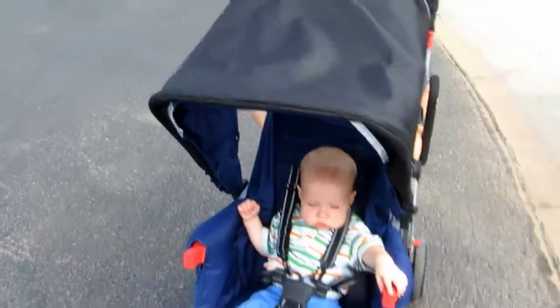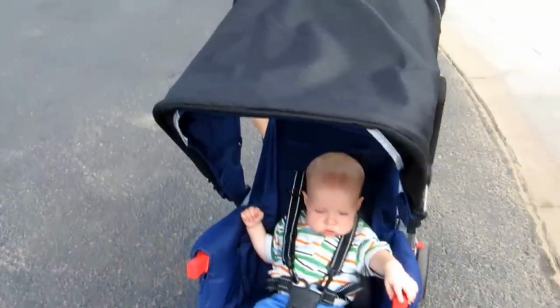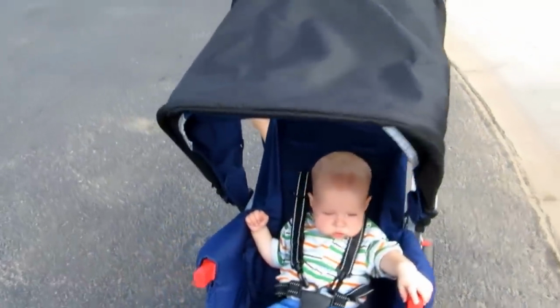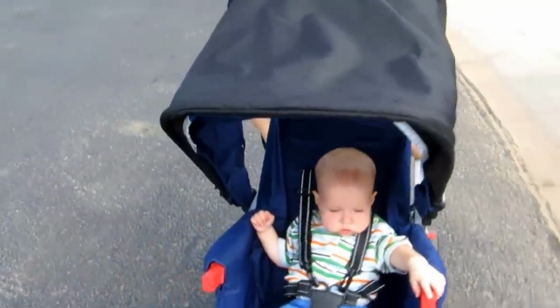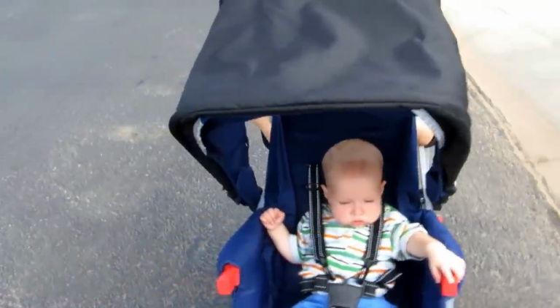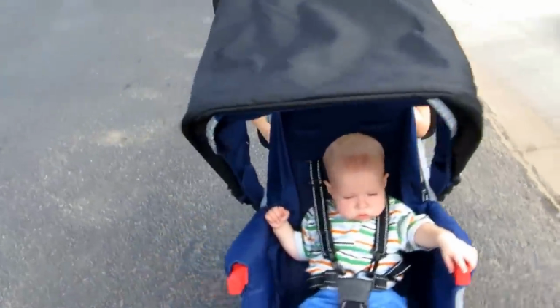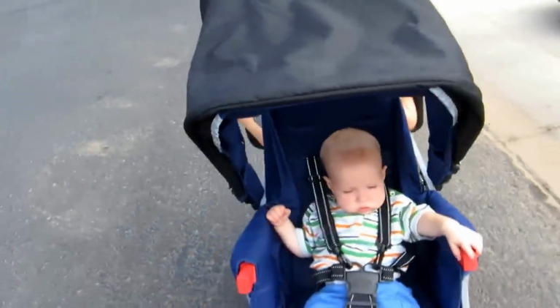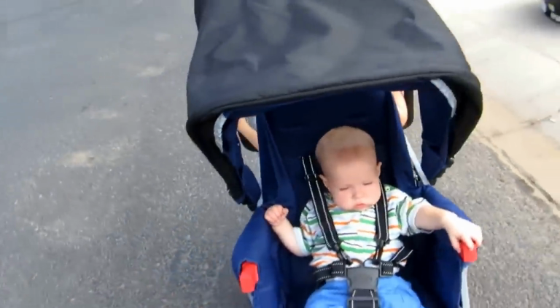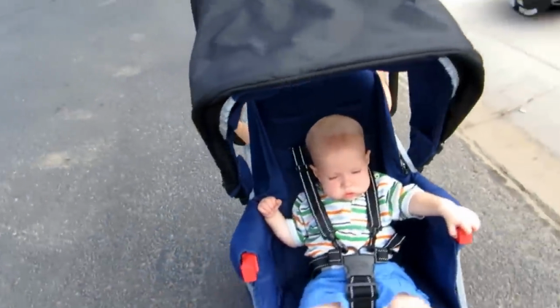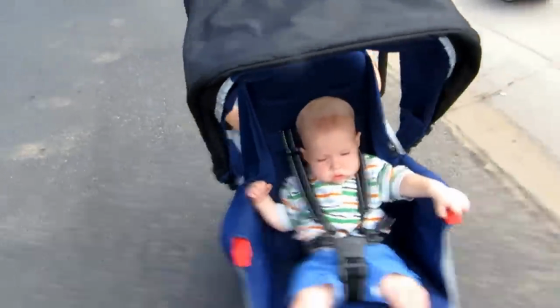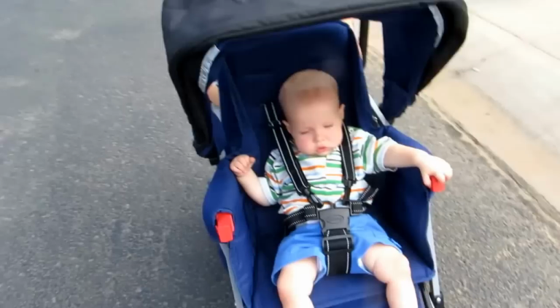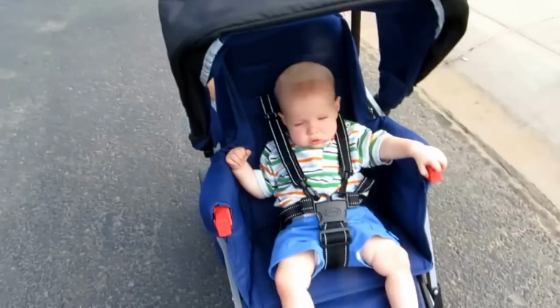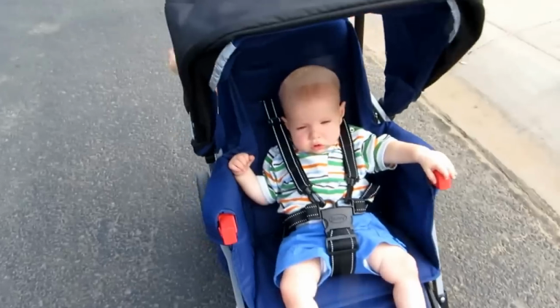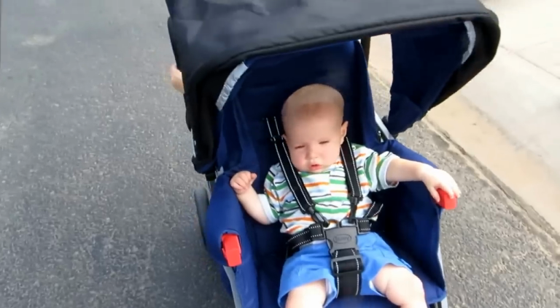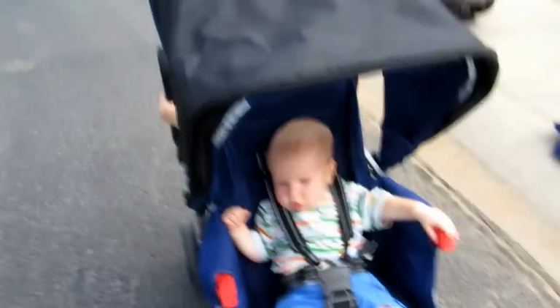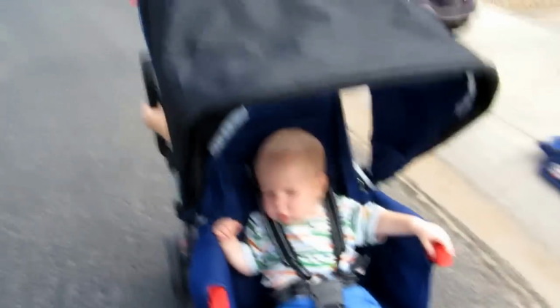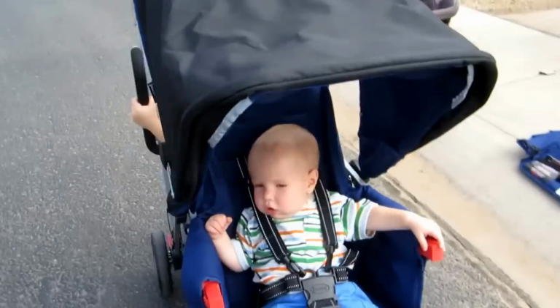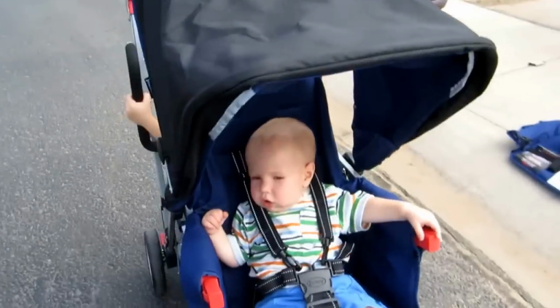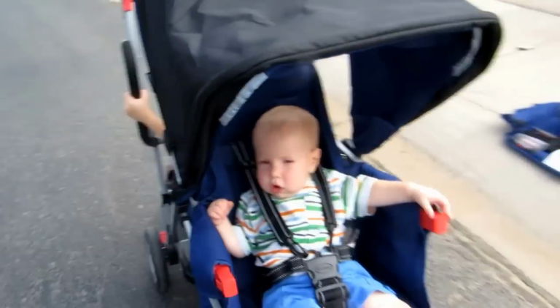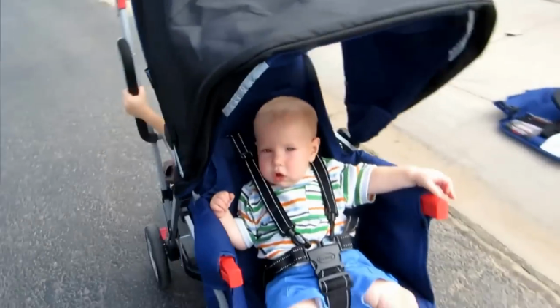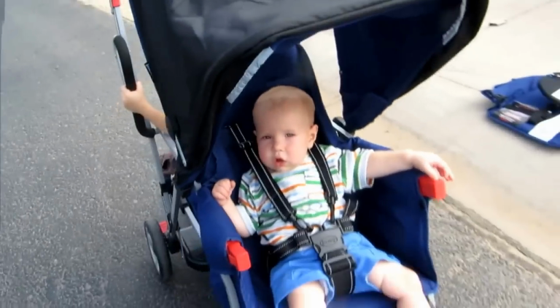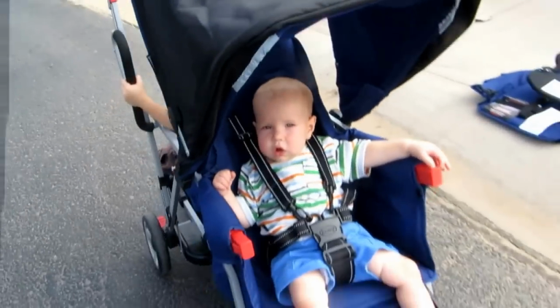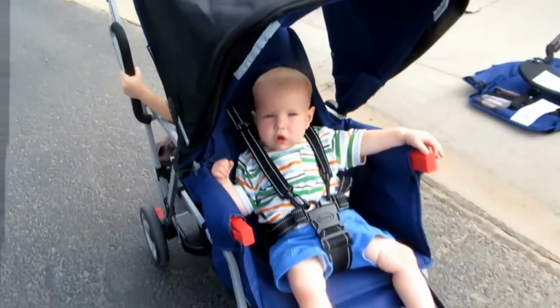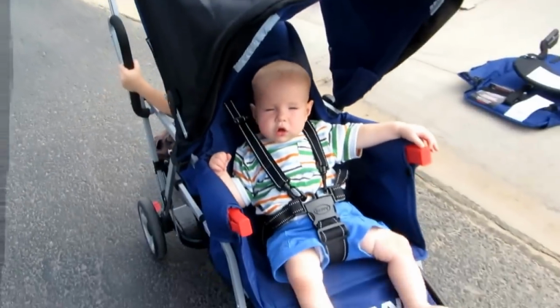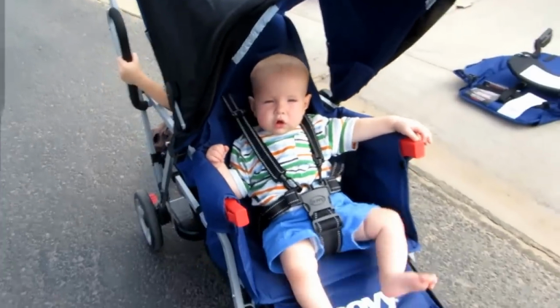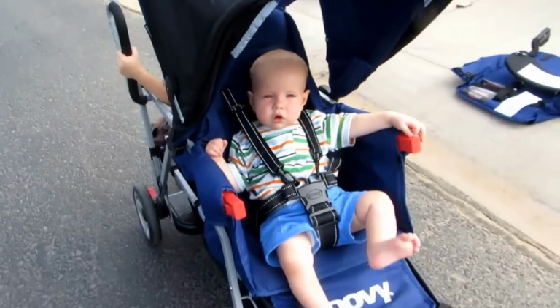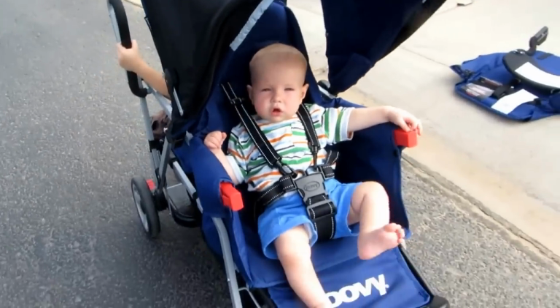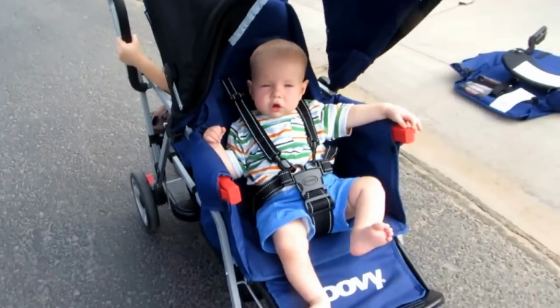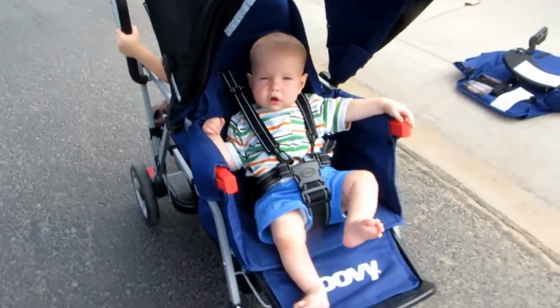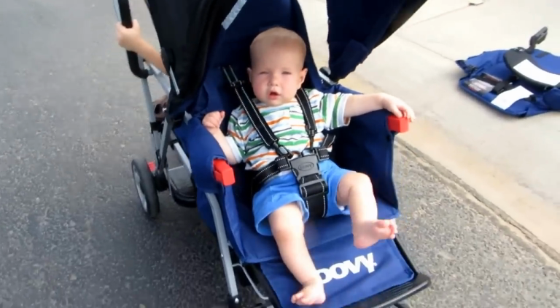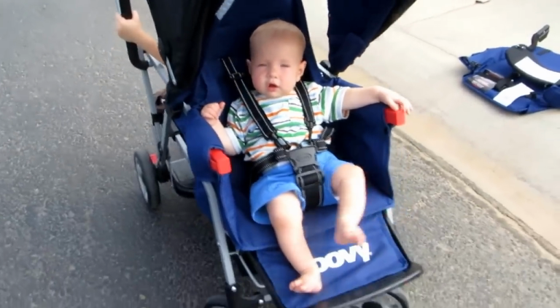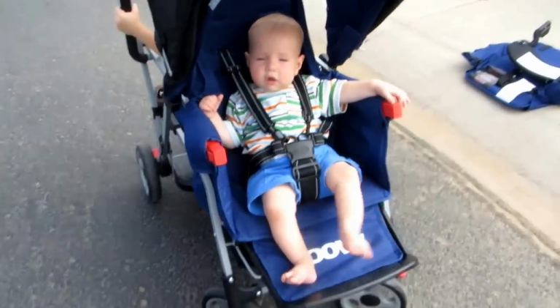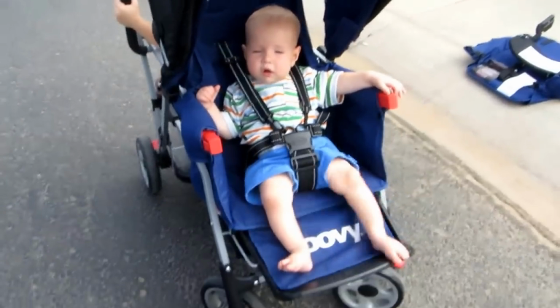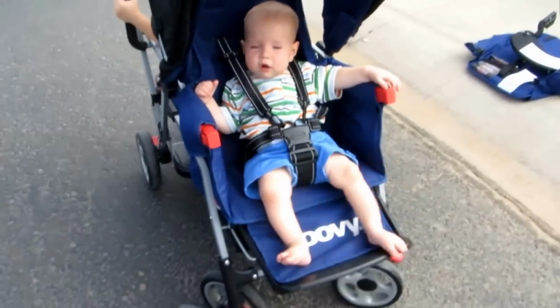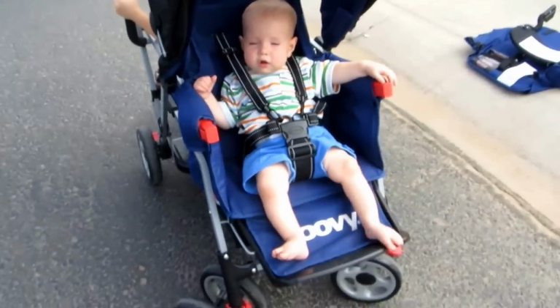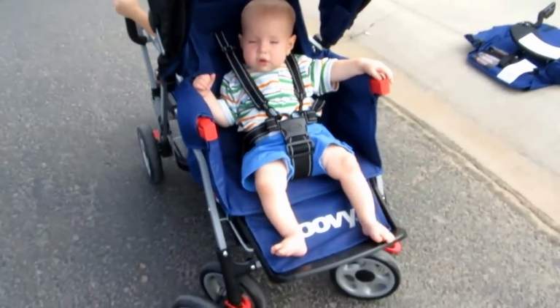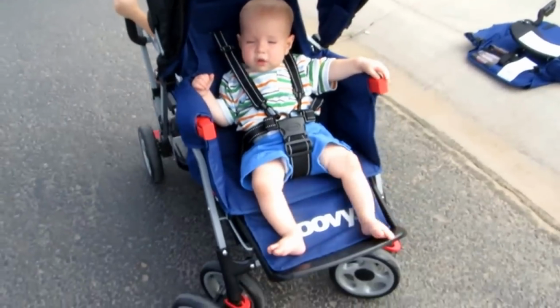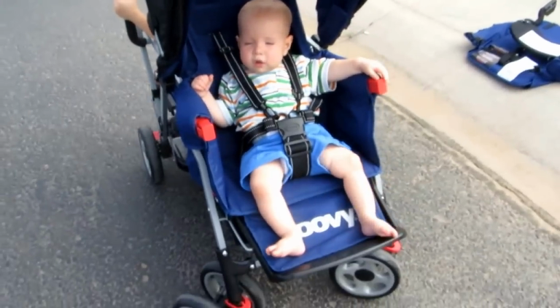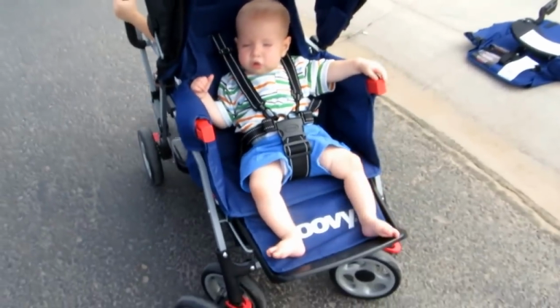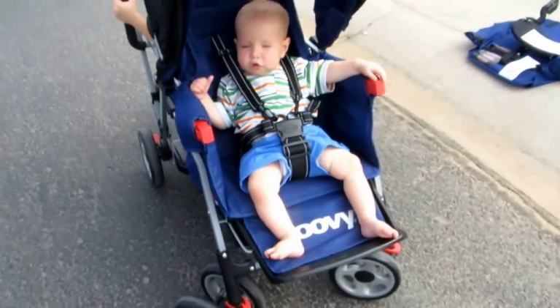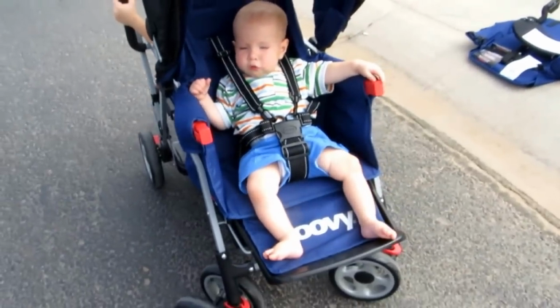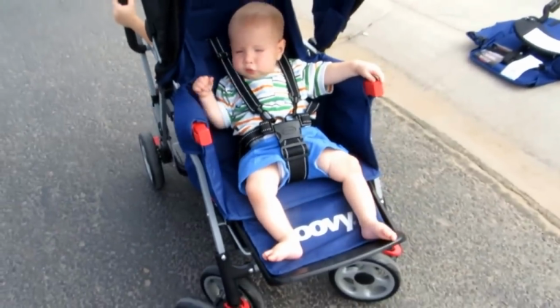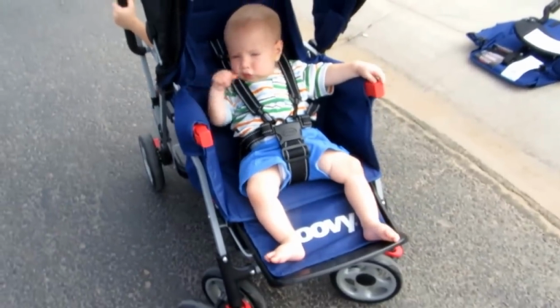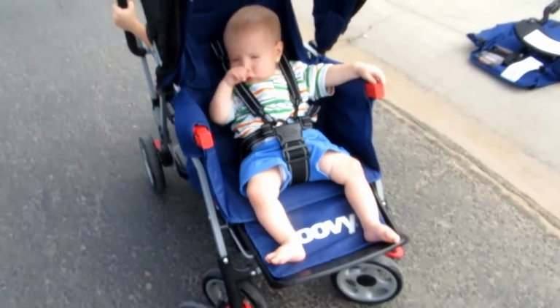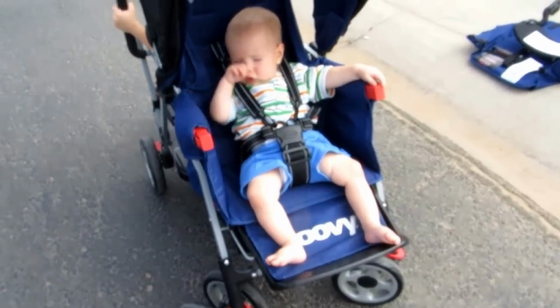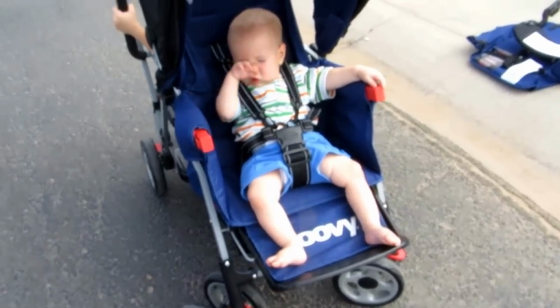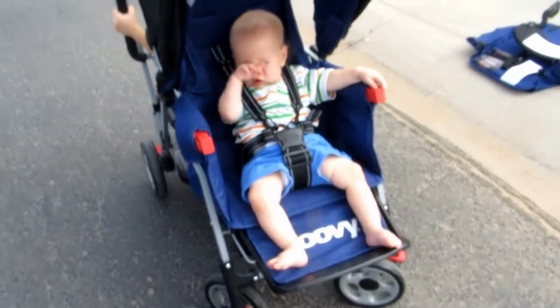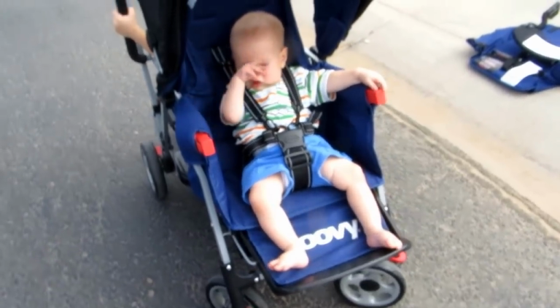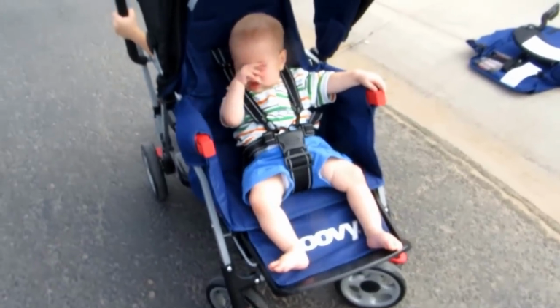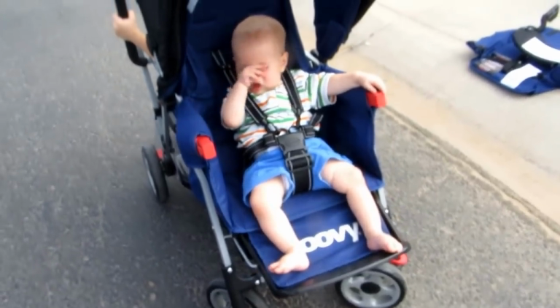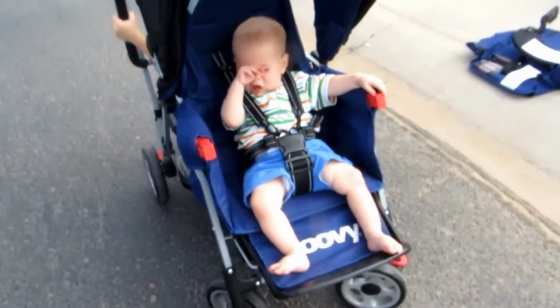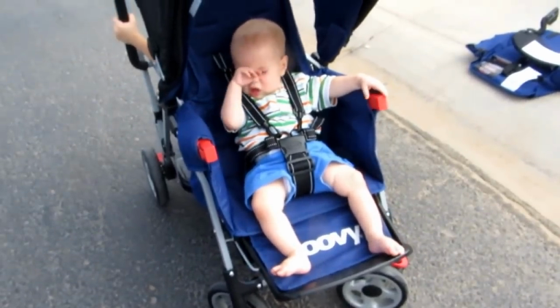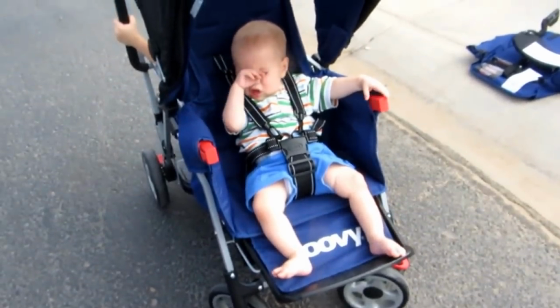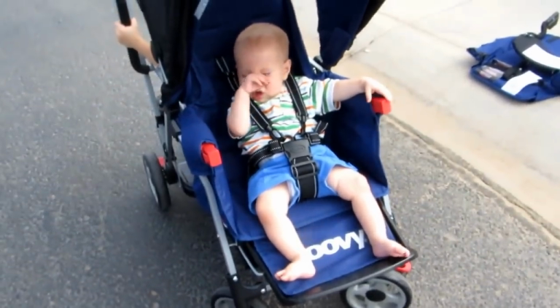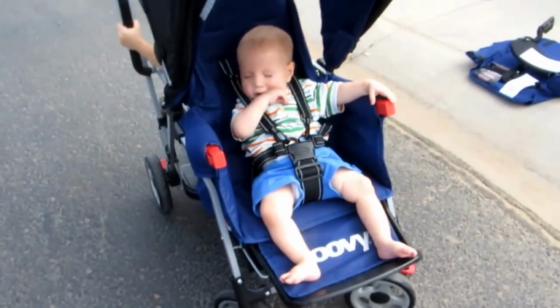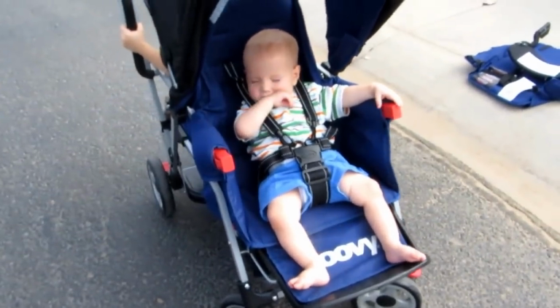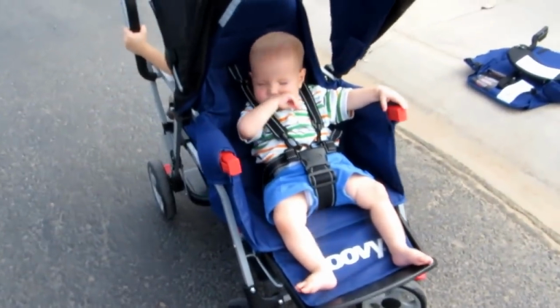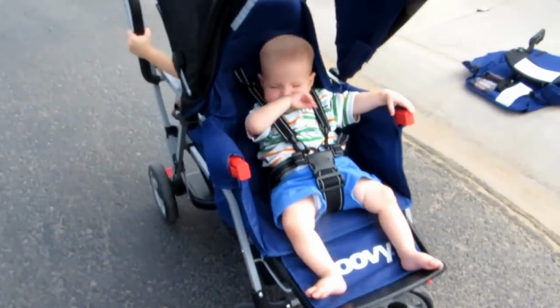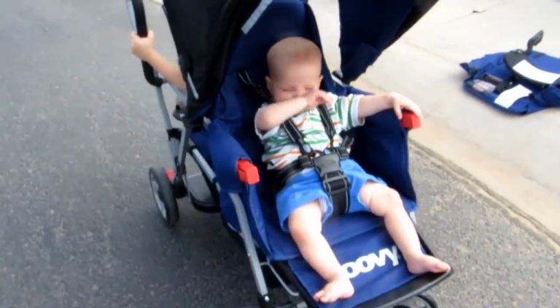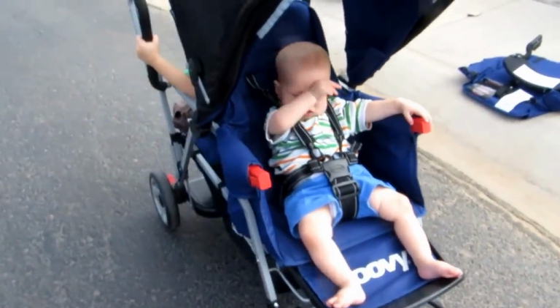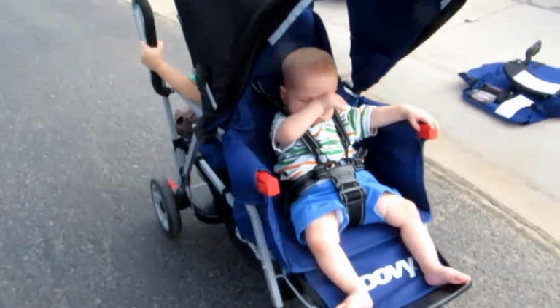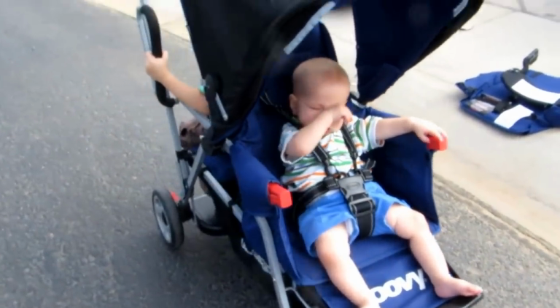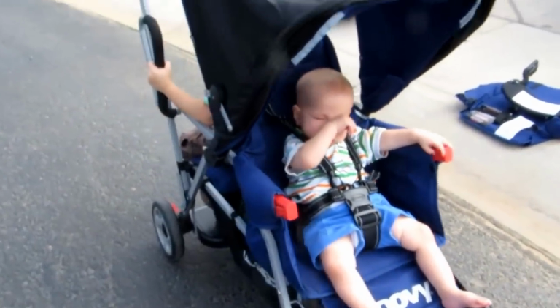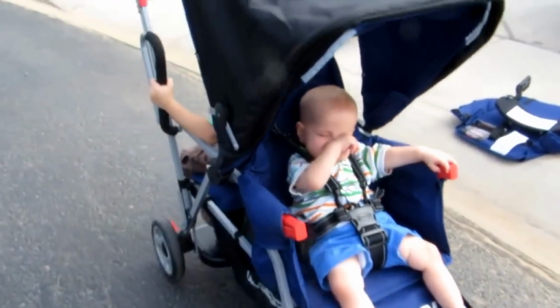Here's with a younger infant in the front — my son is 10 months old here. You can see with the foot rest out it works really nicely for him.